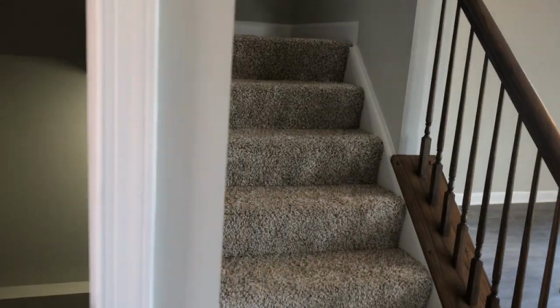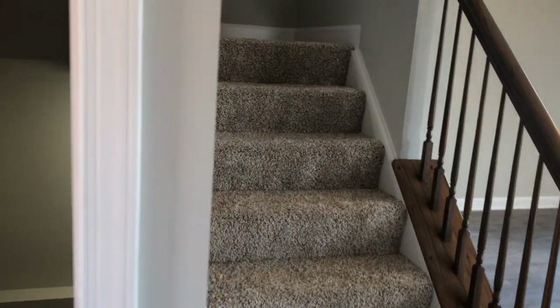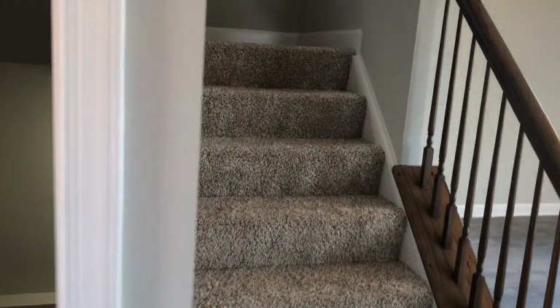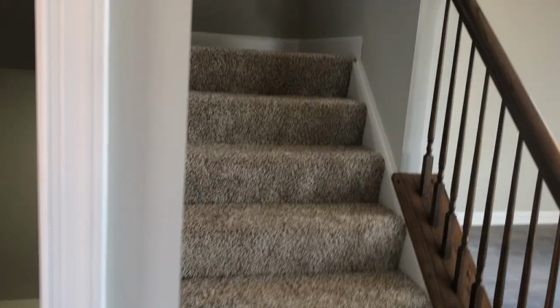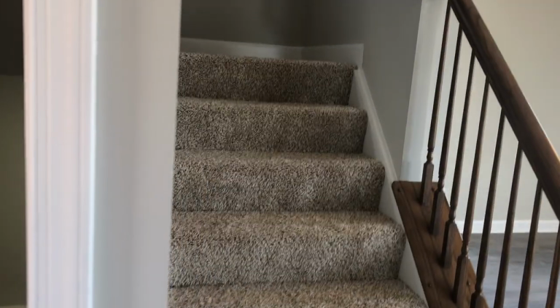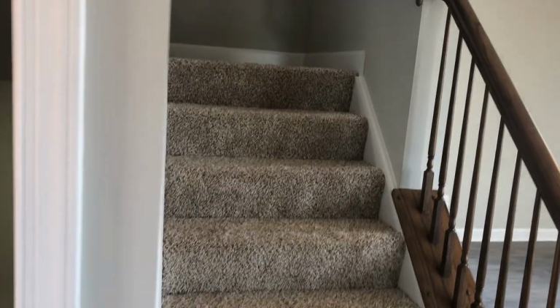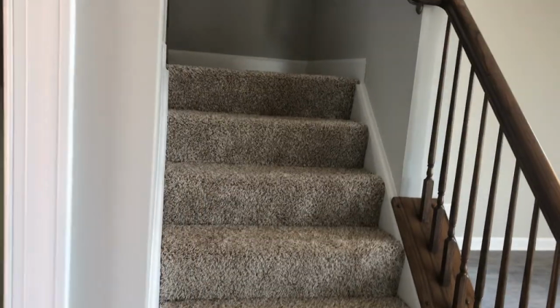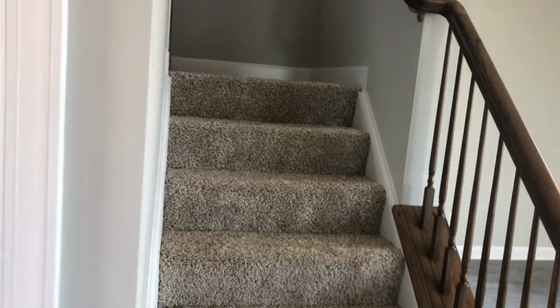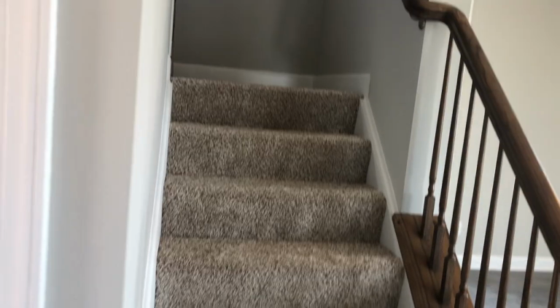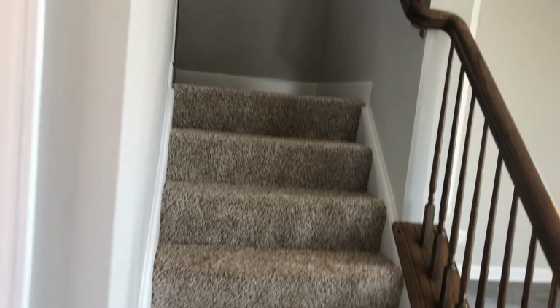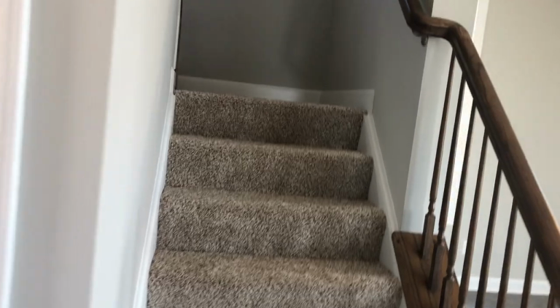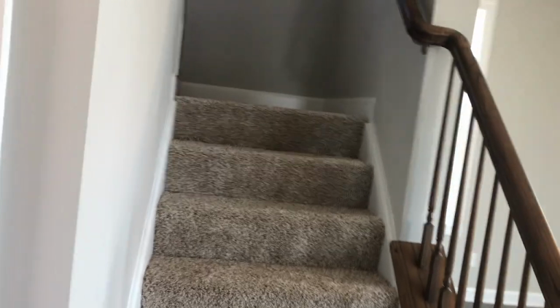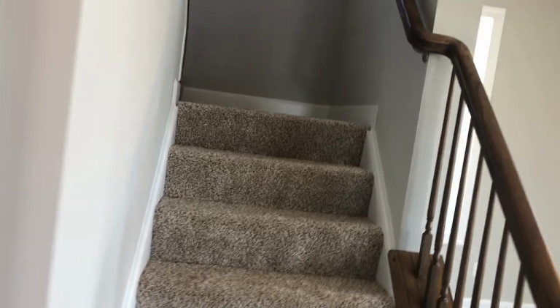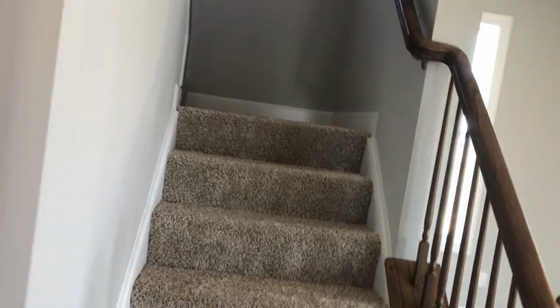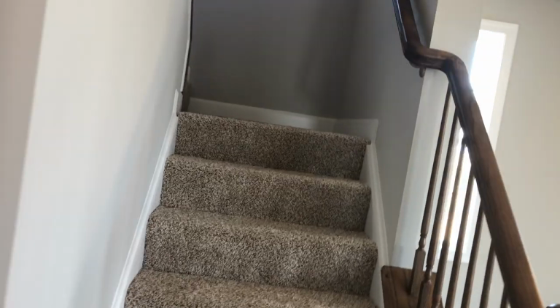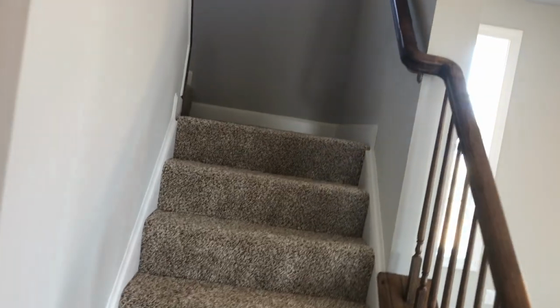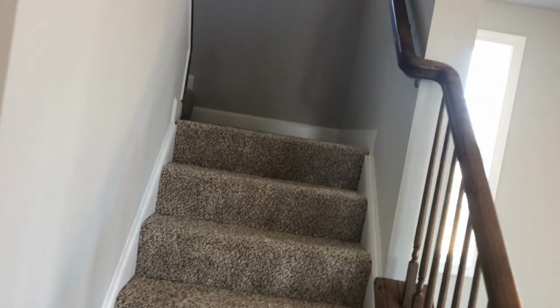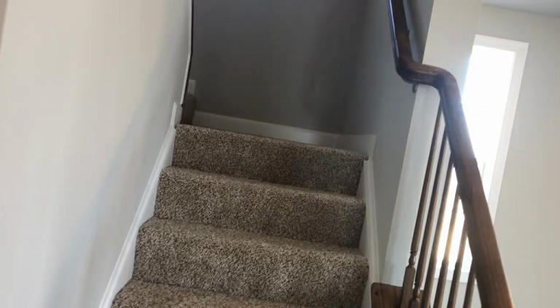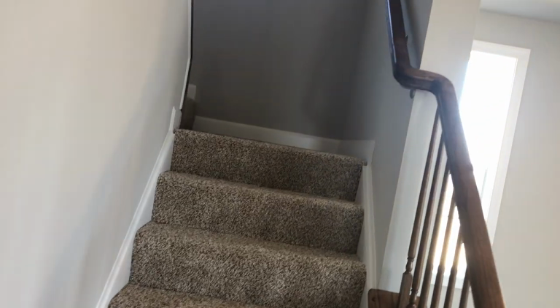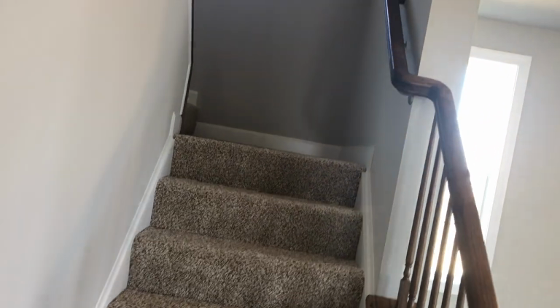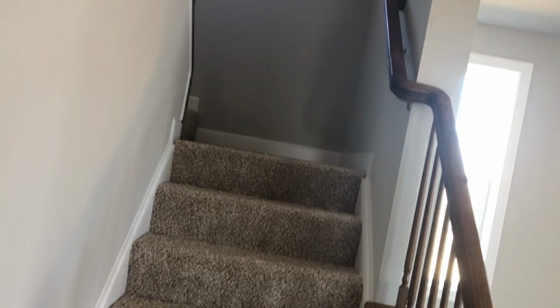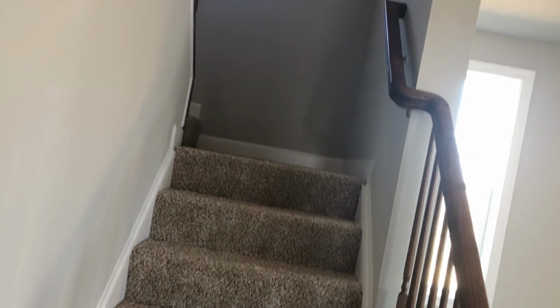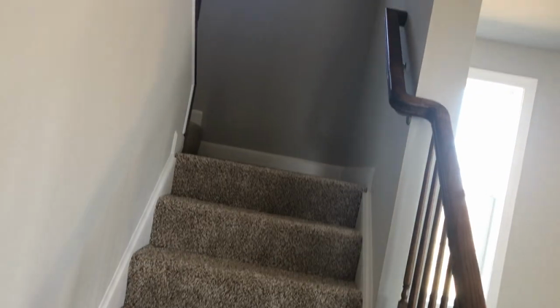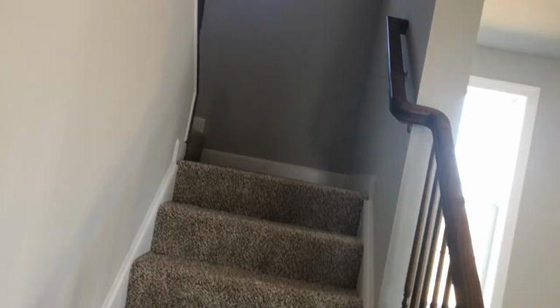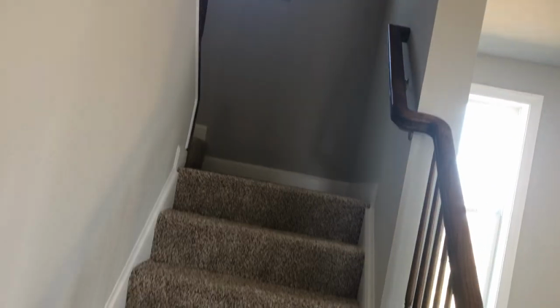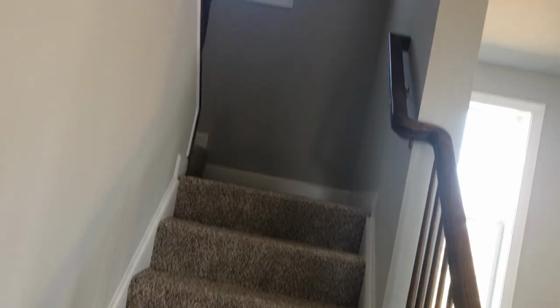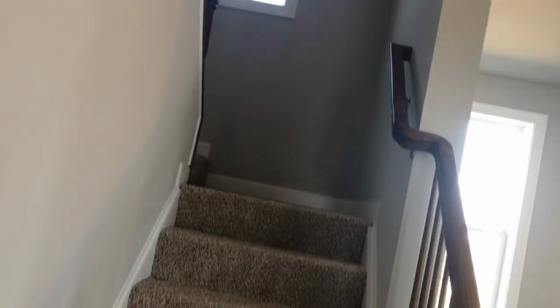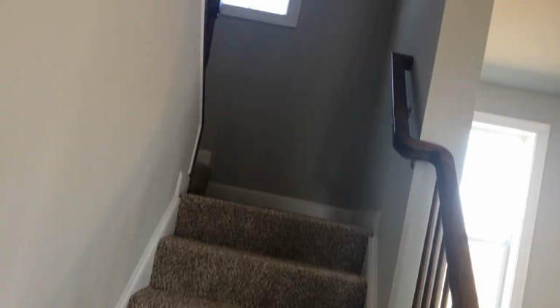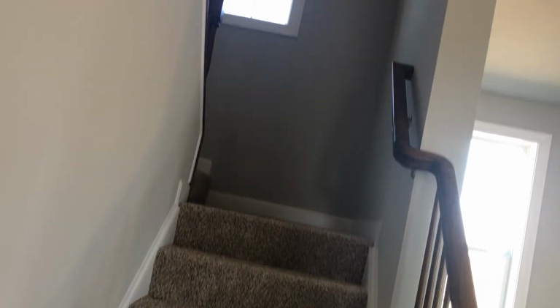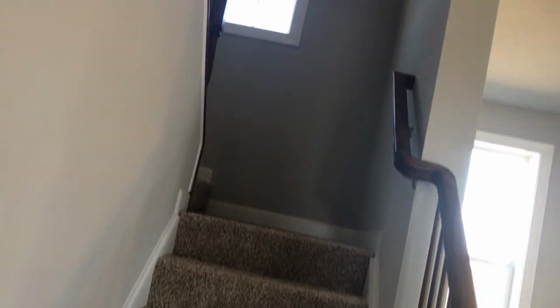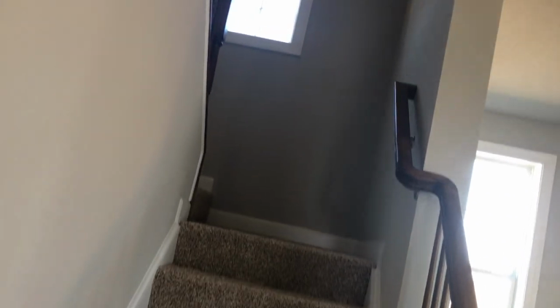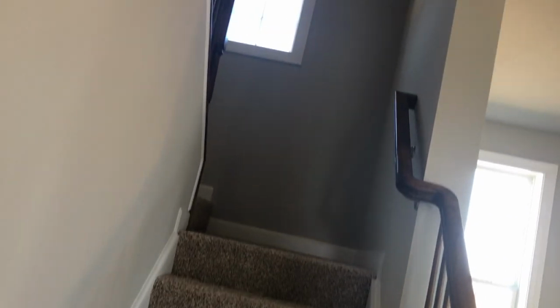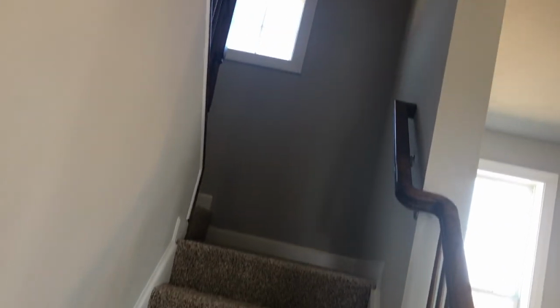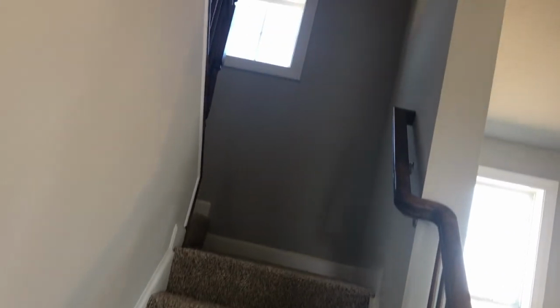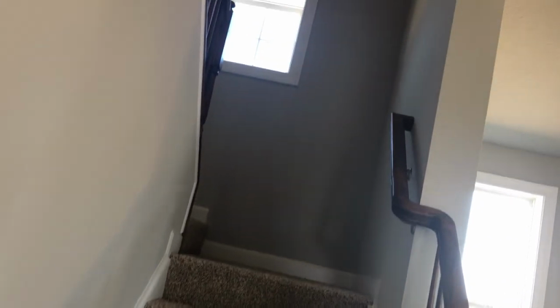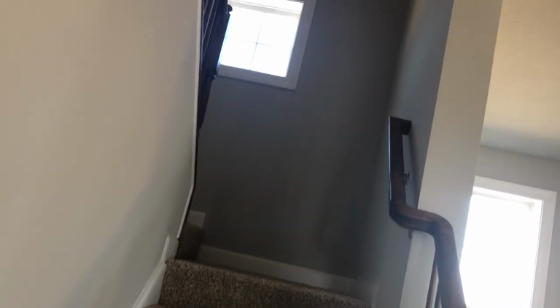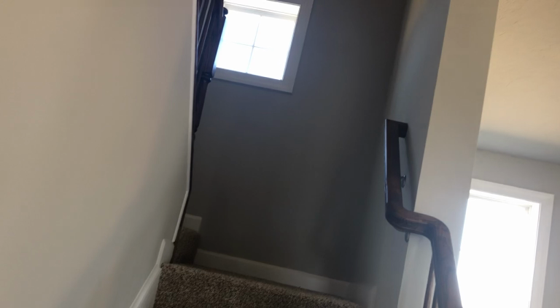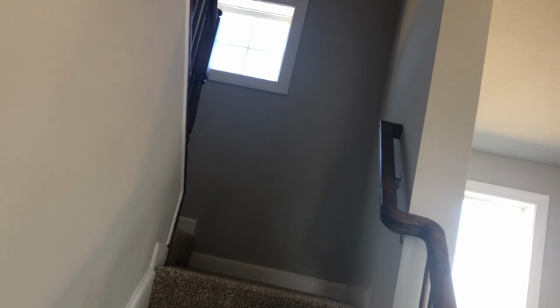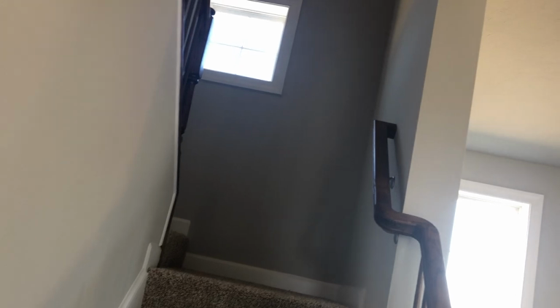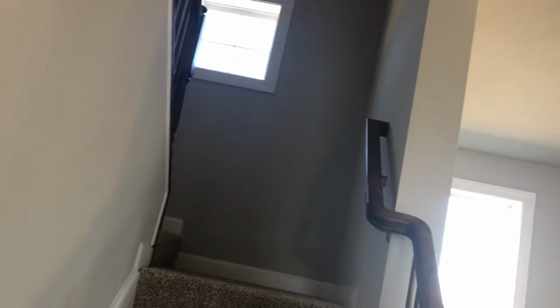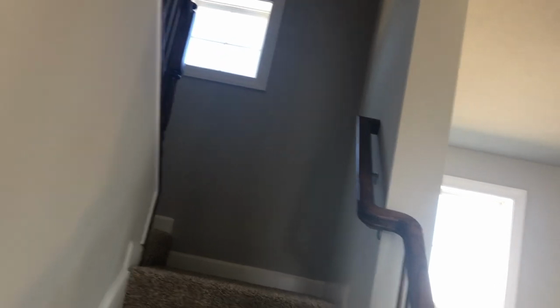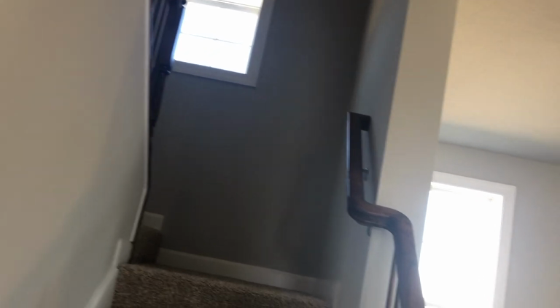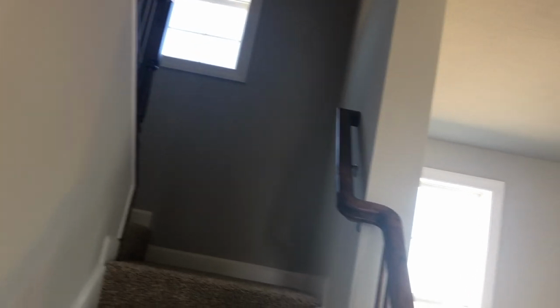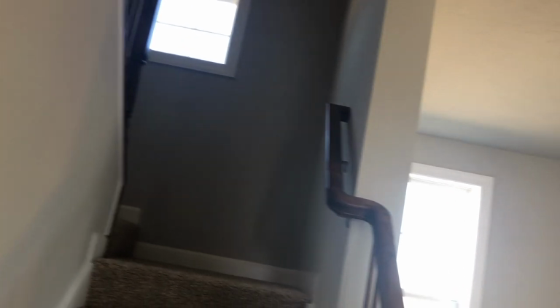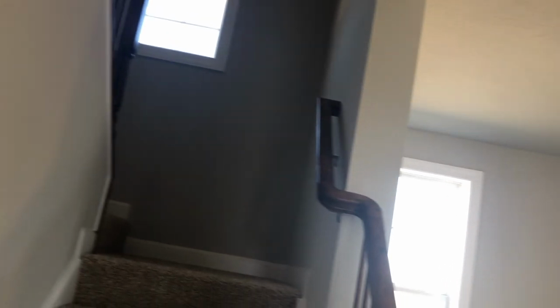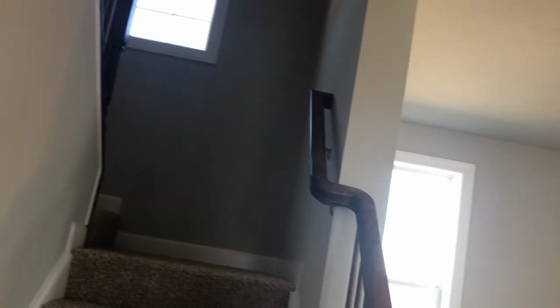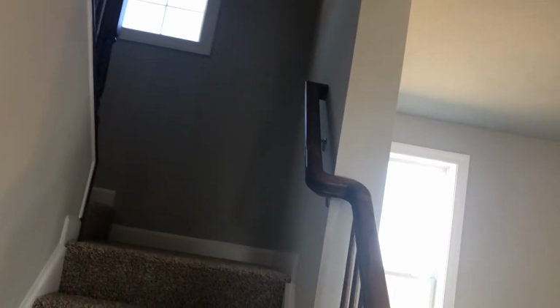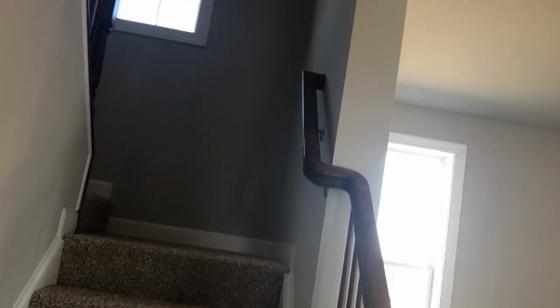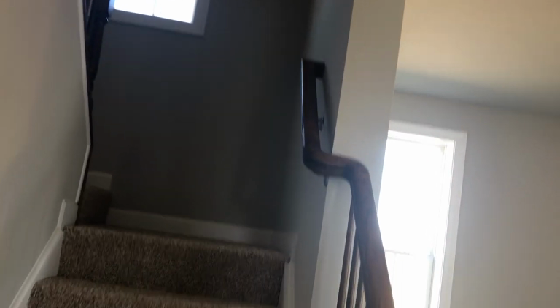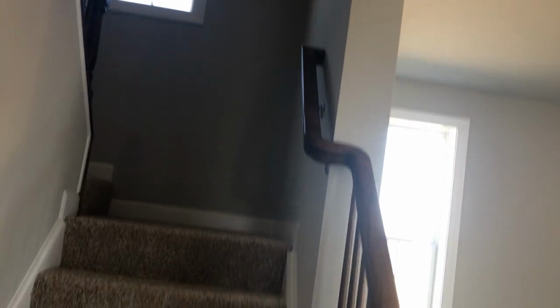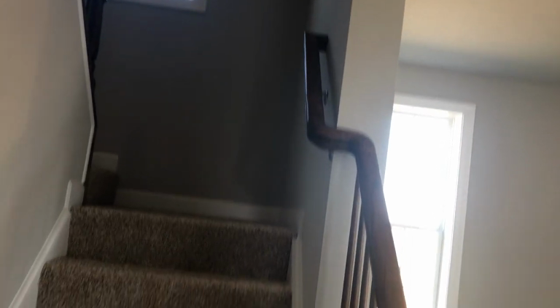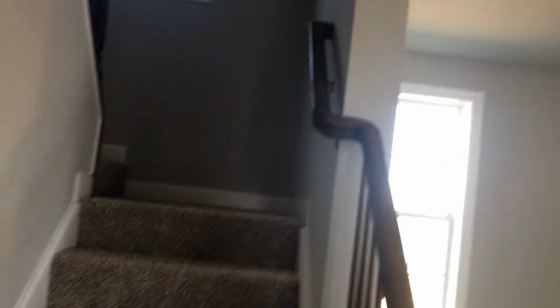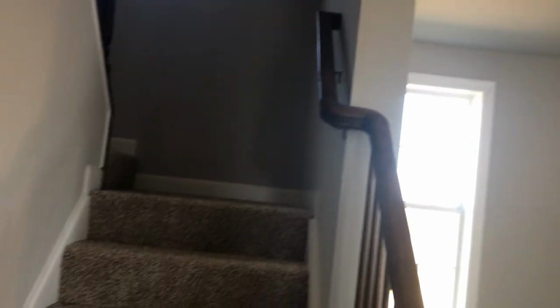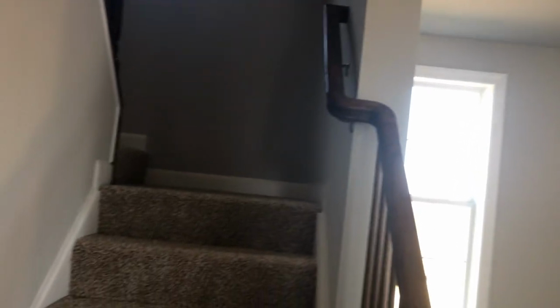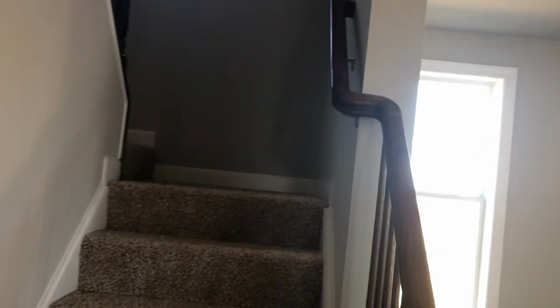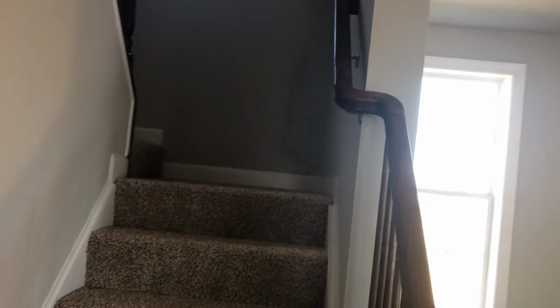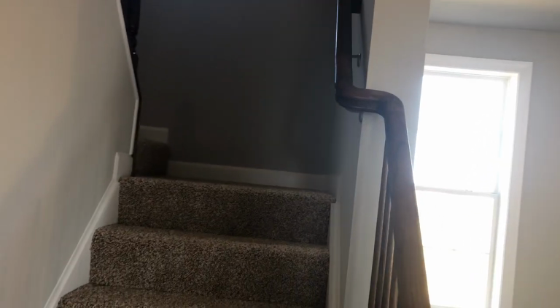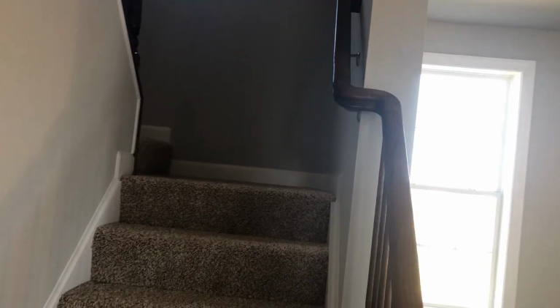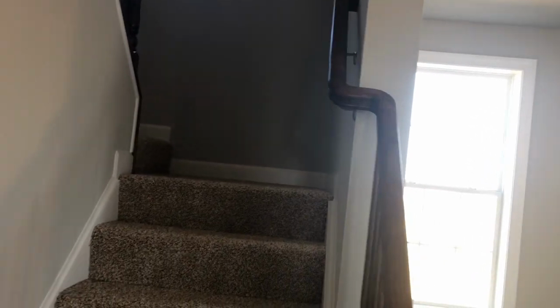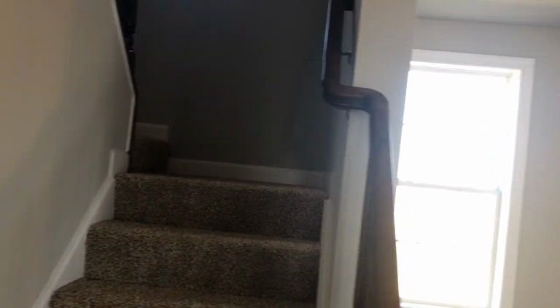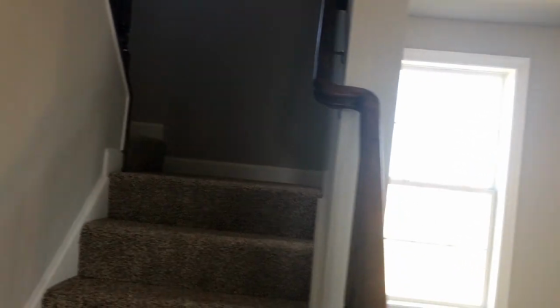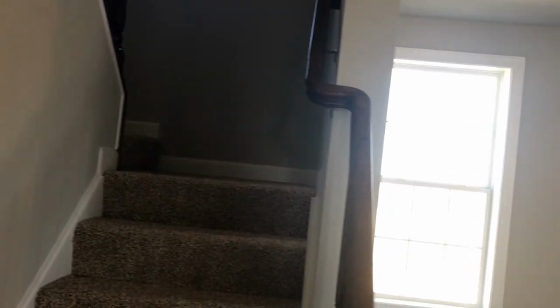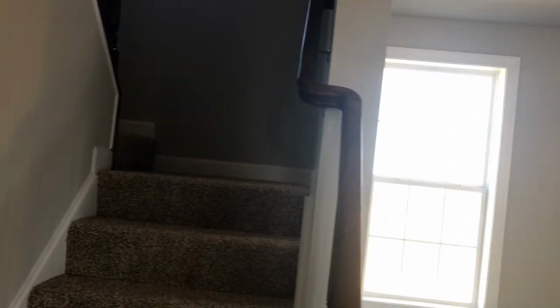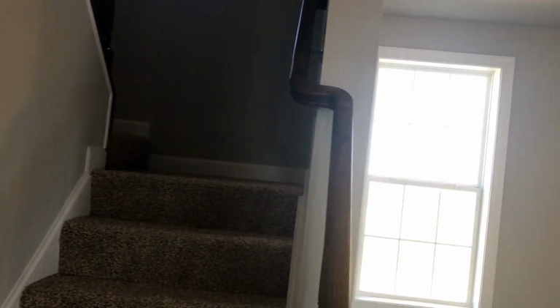Upstairs you're going to see that there are four bedrooms, two and a half baths, and your laundry is also upstairs as well.